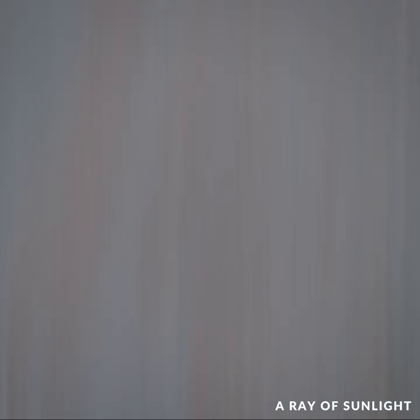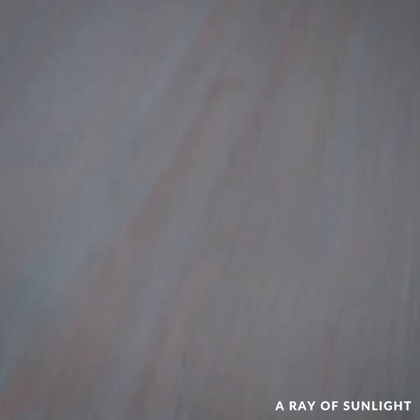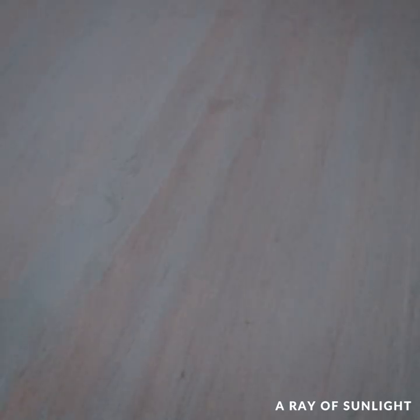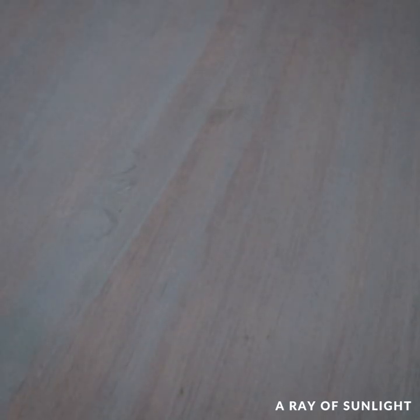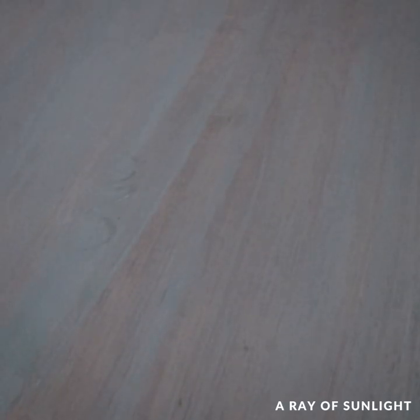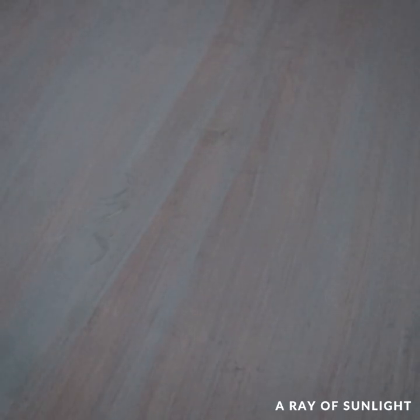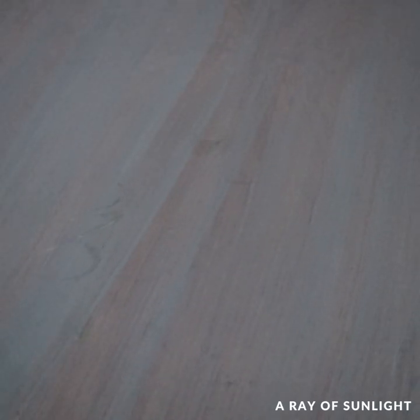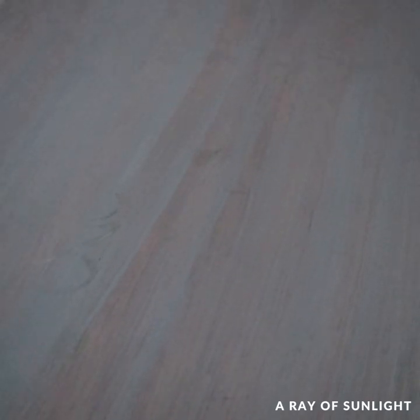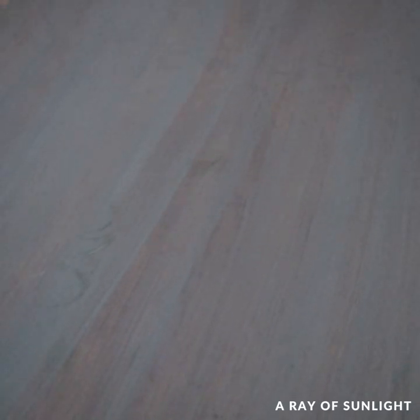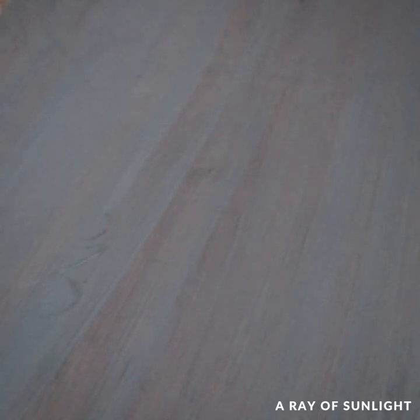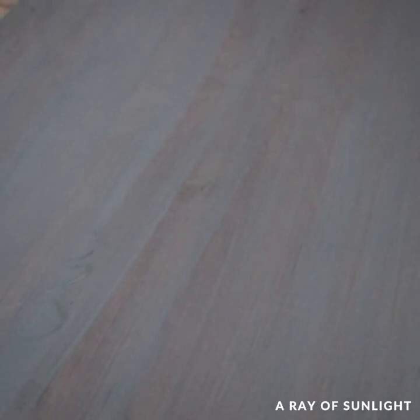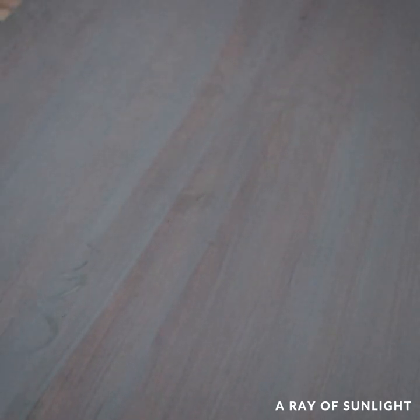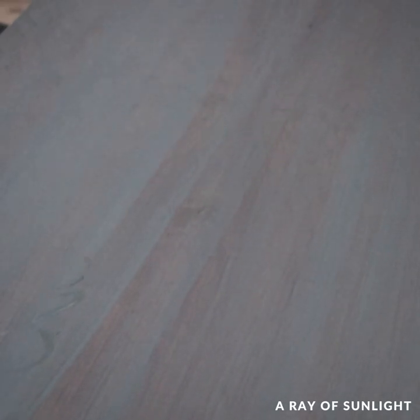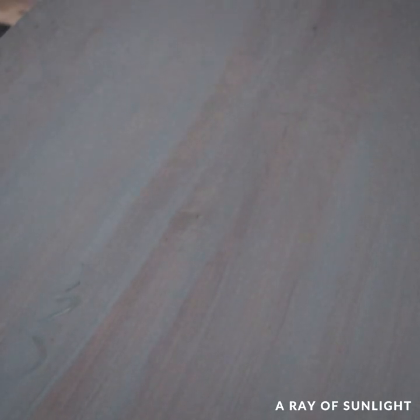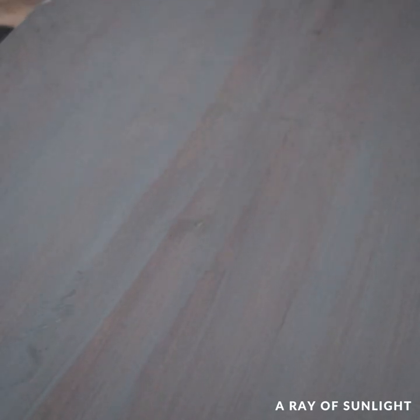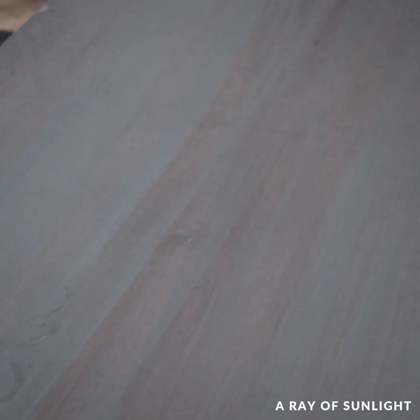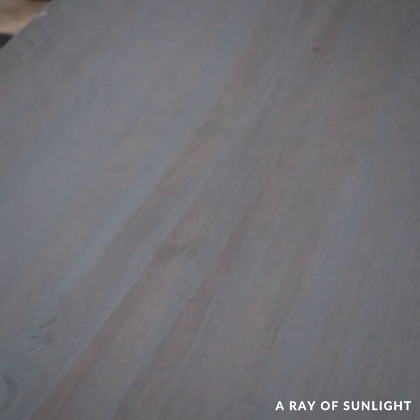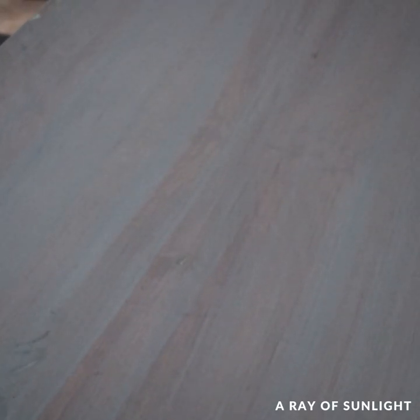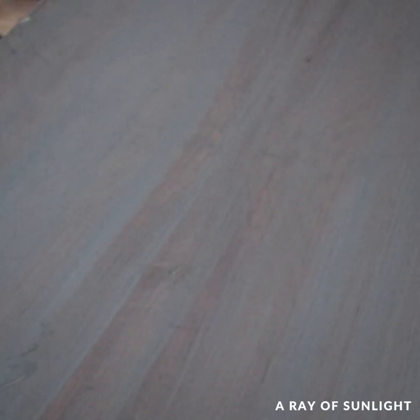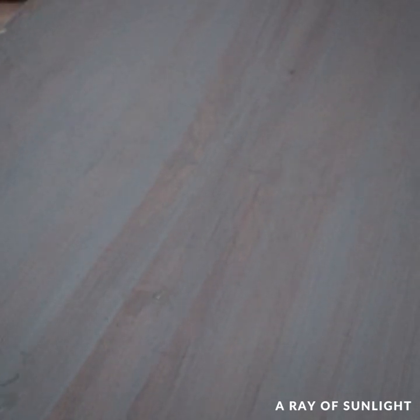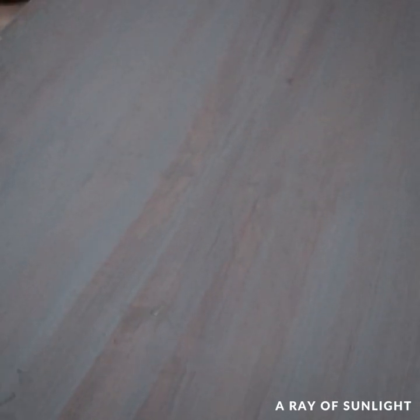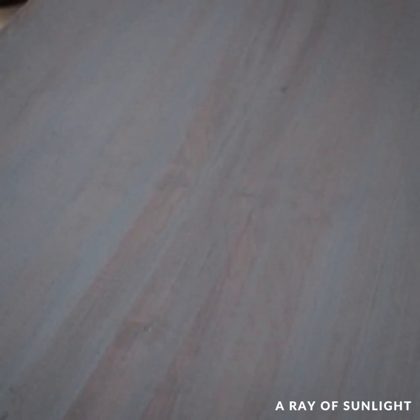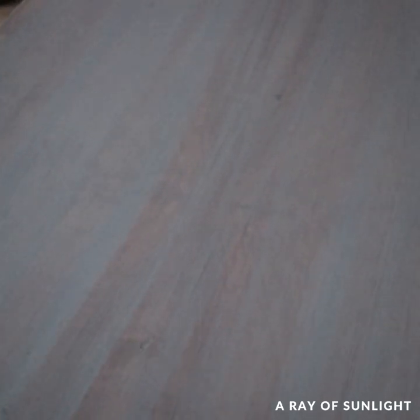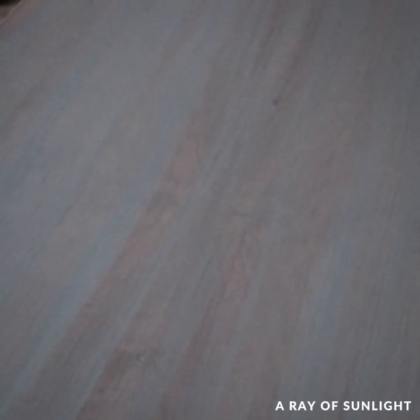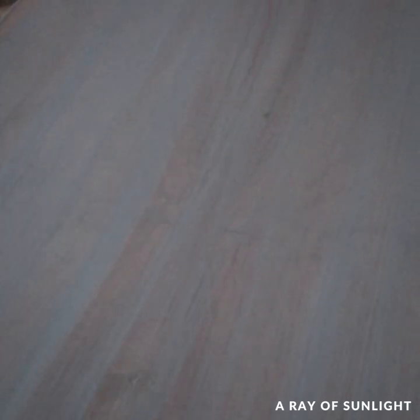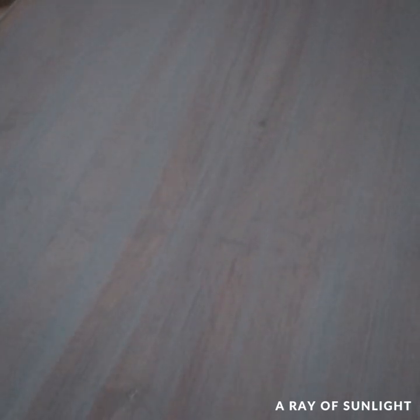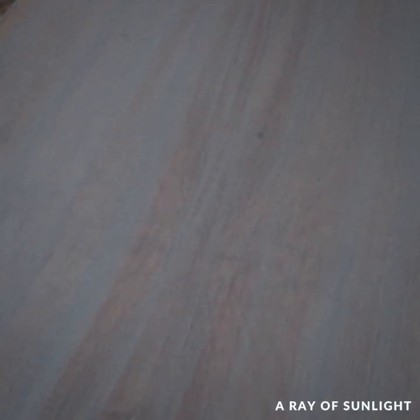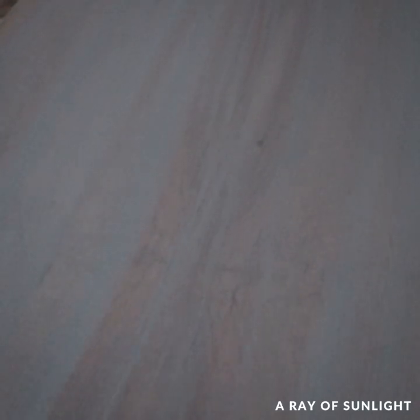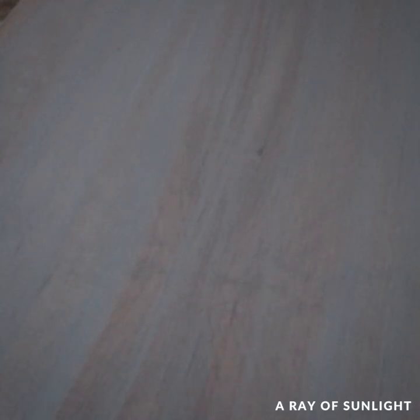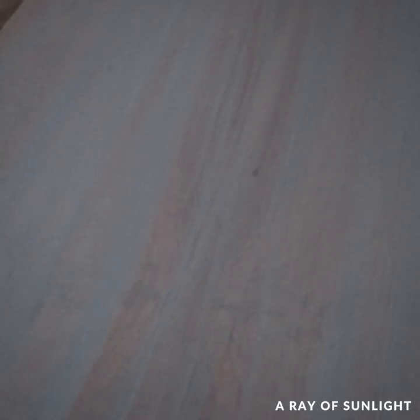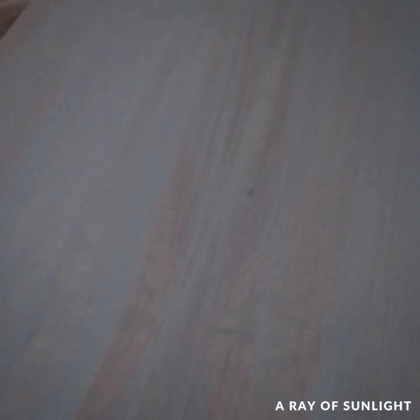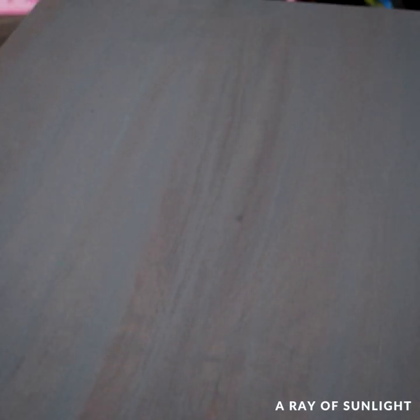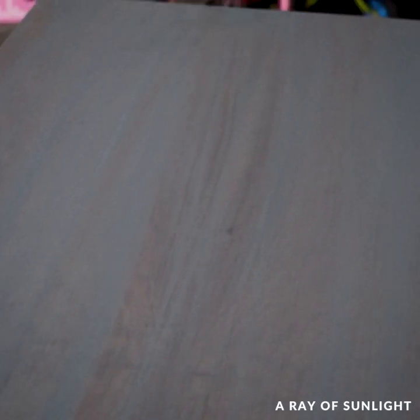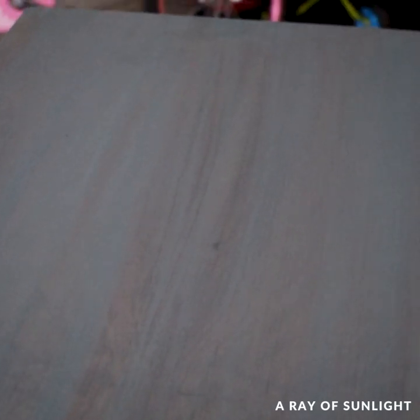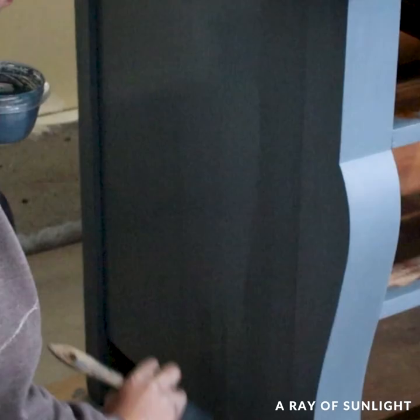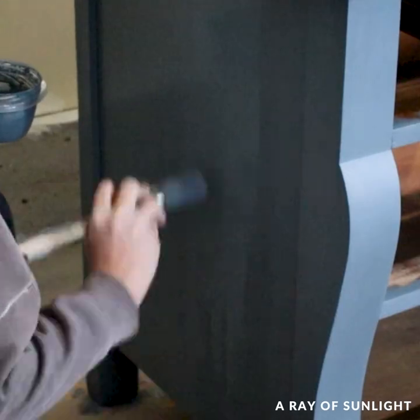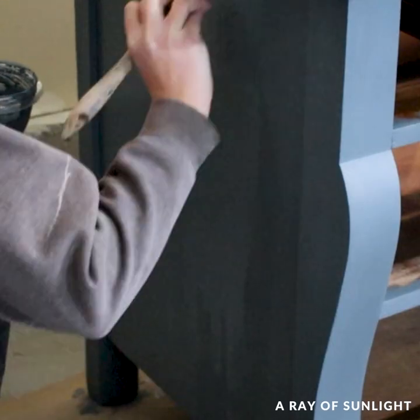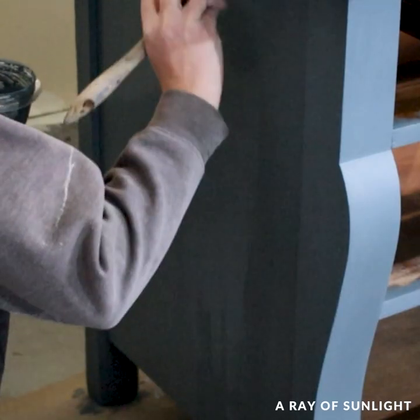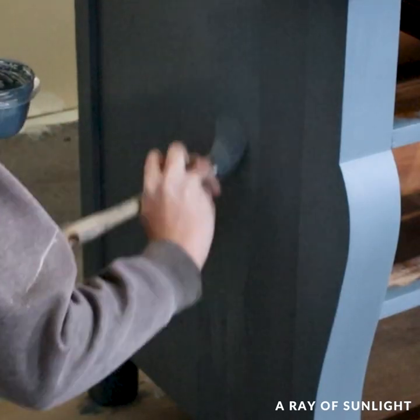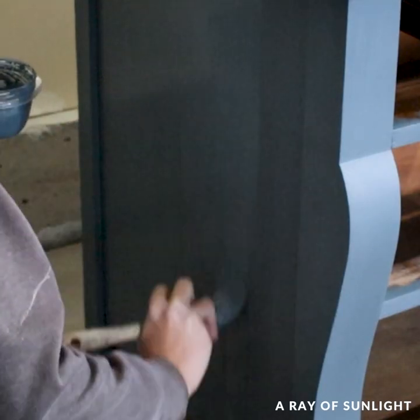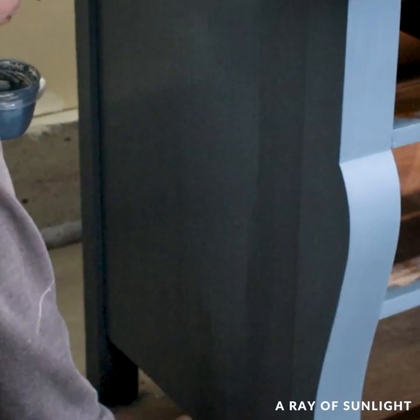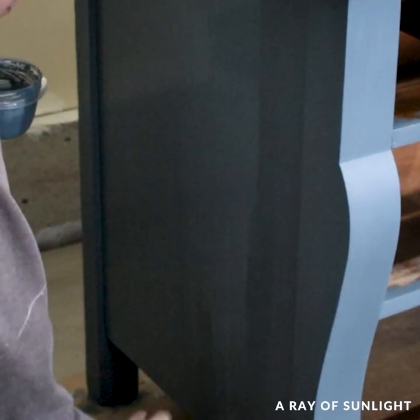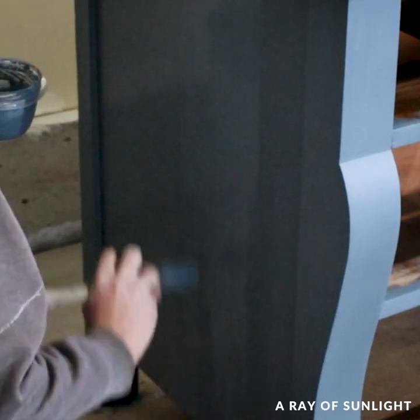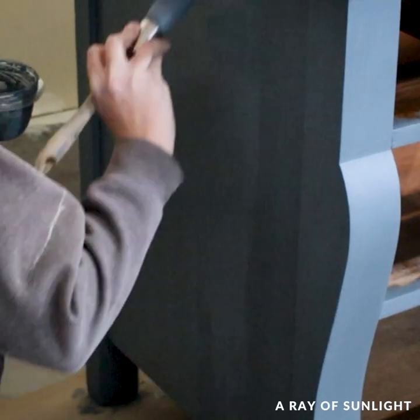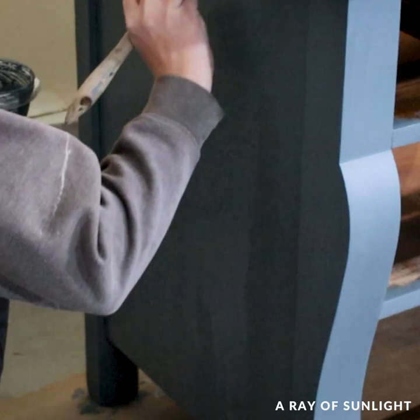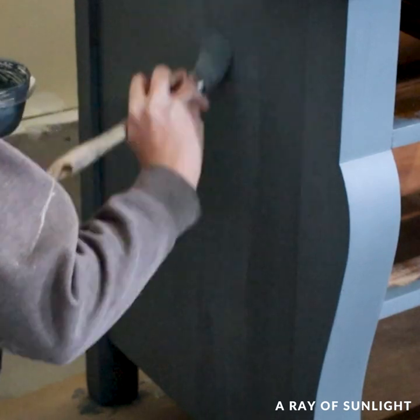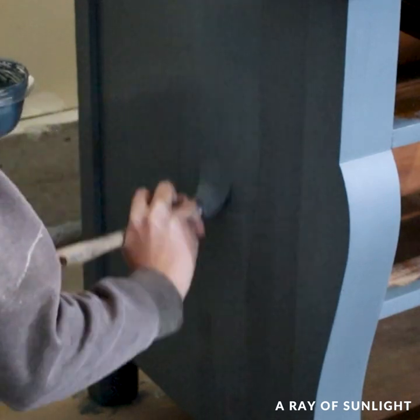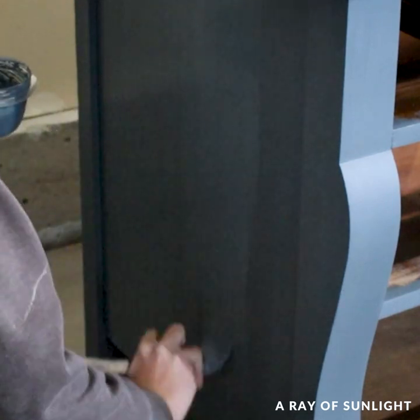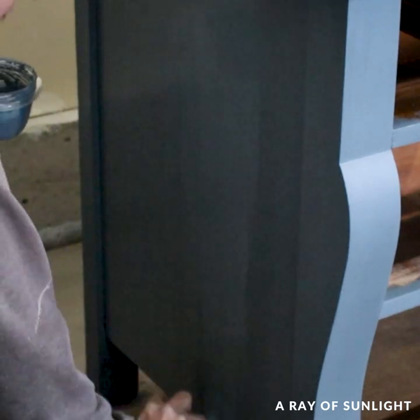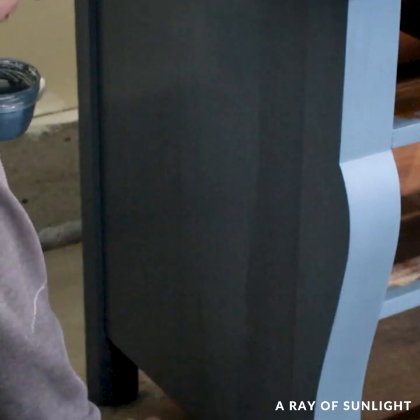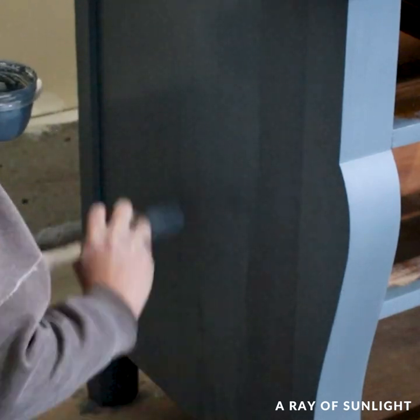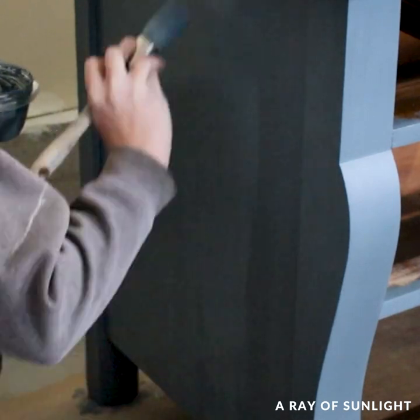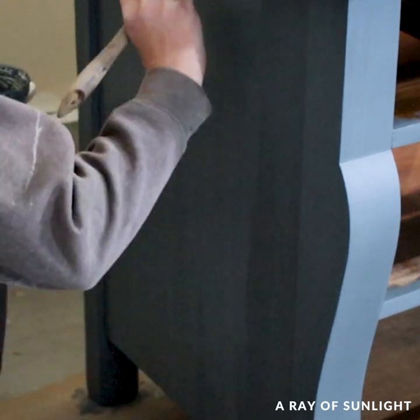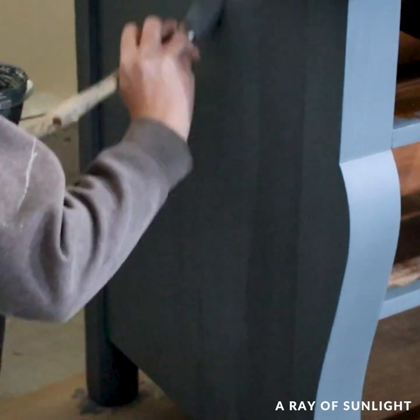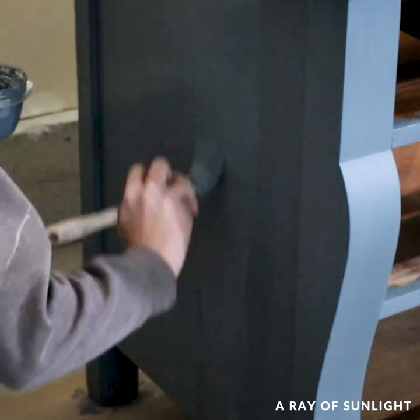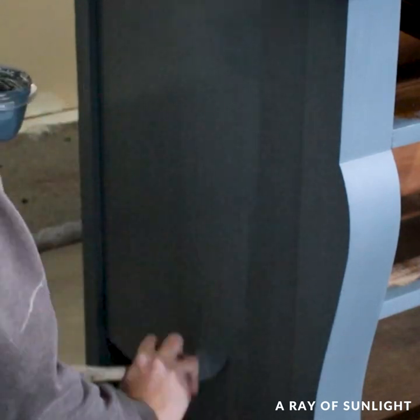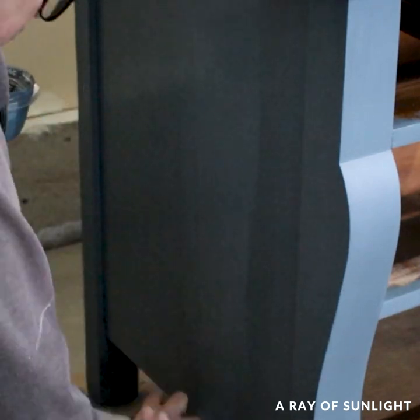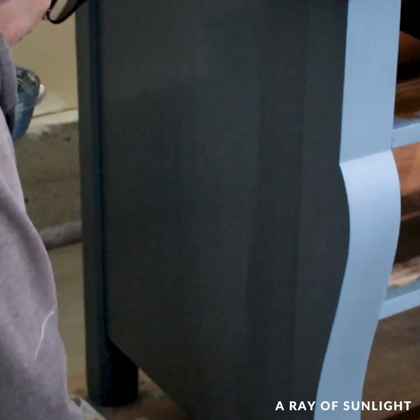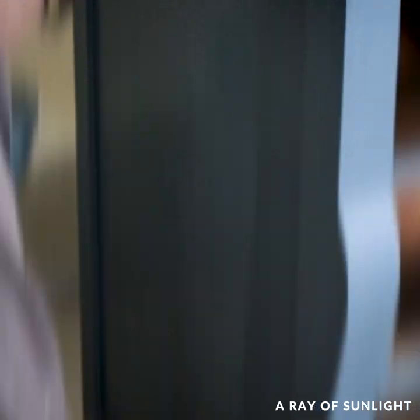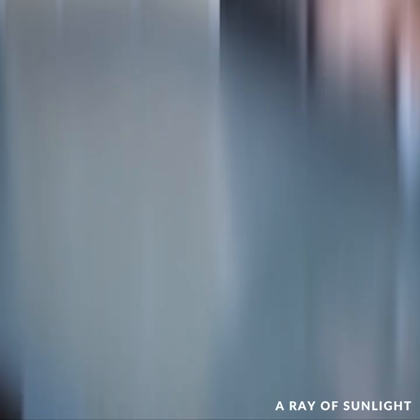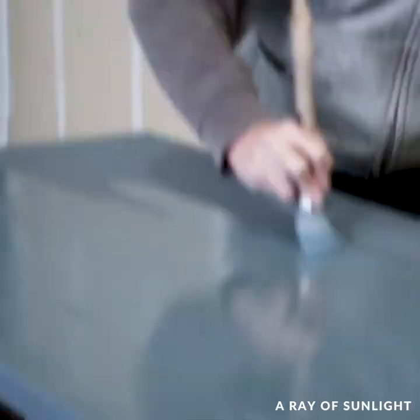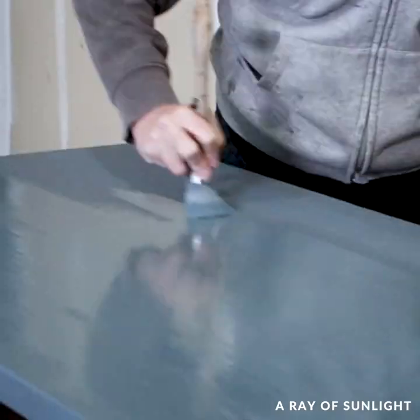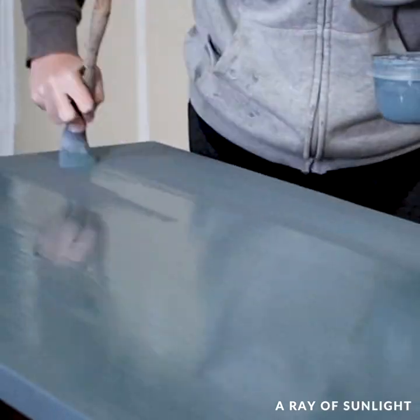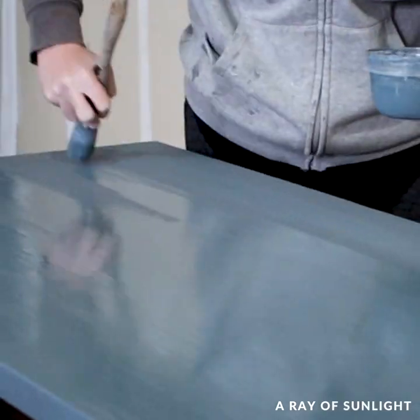This first coat went on super thin, but the second coat should have full coverage or almost full coverage.